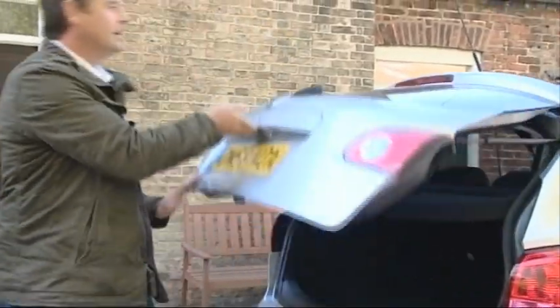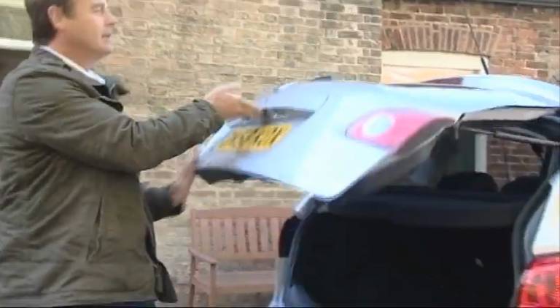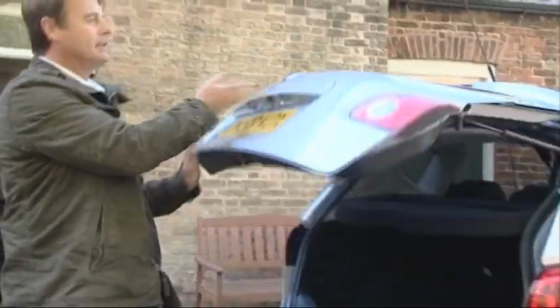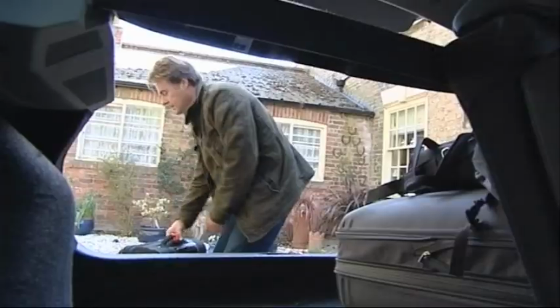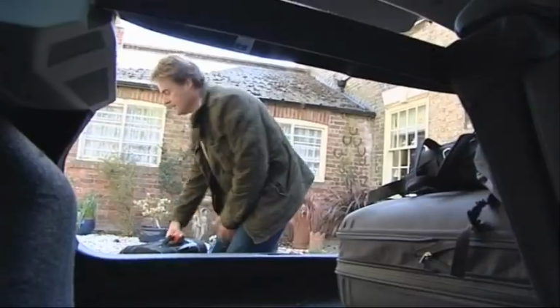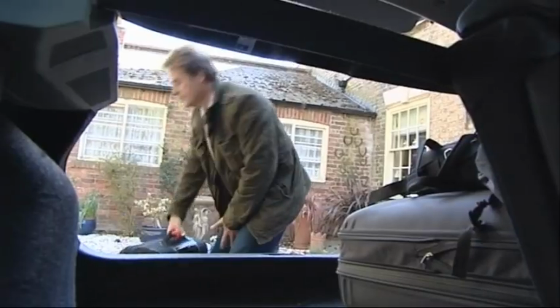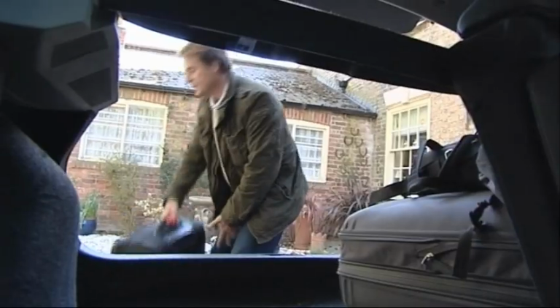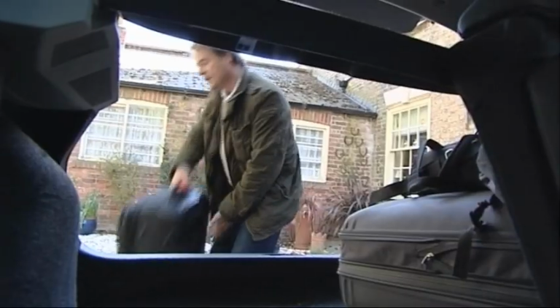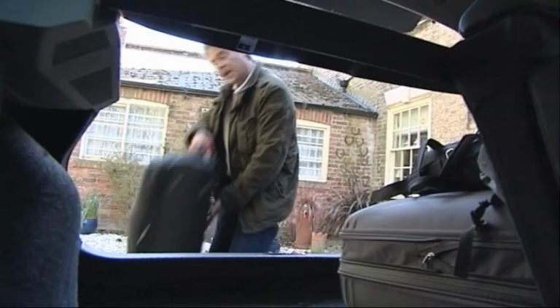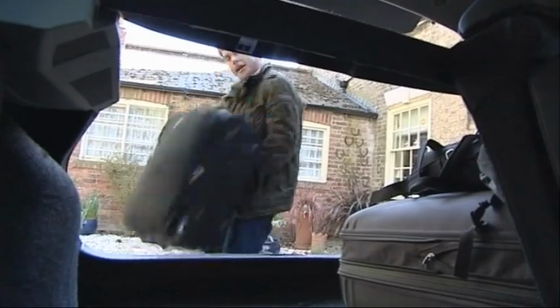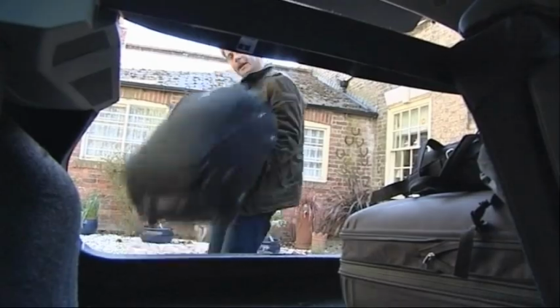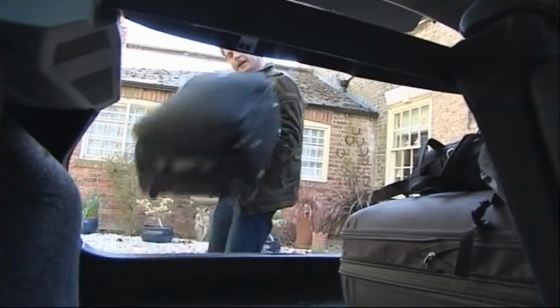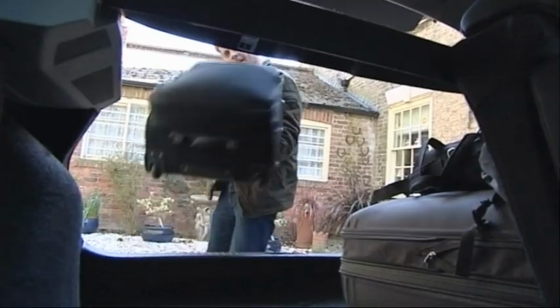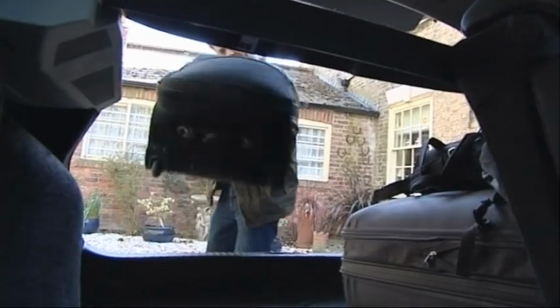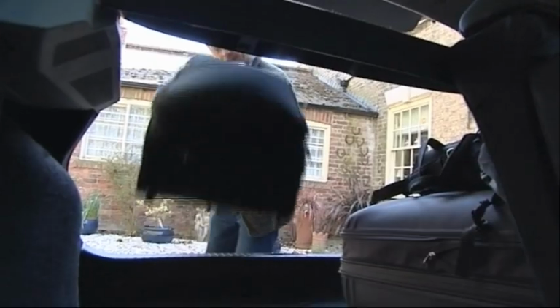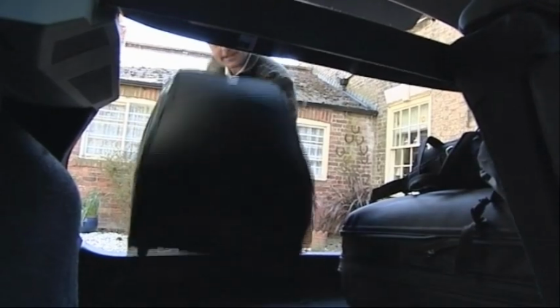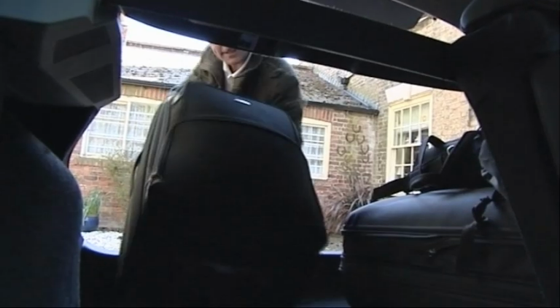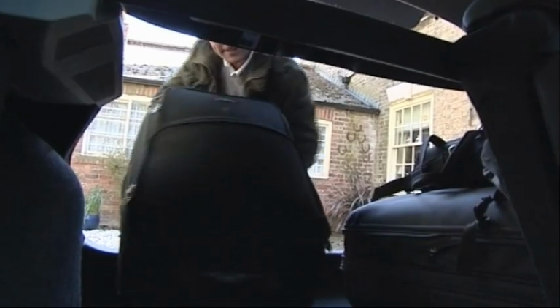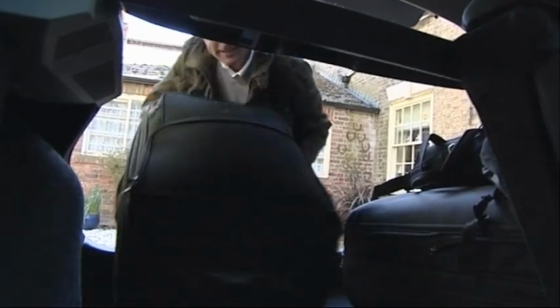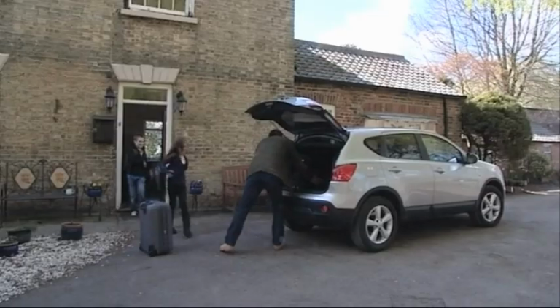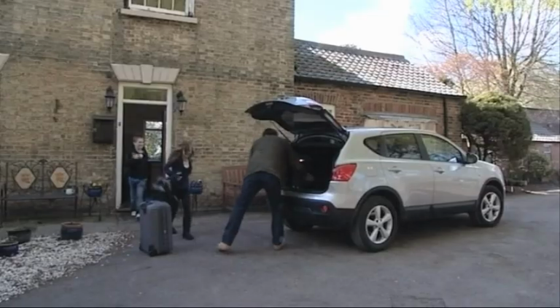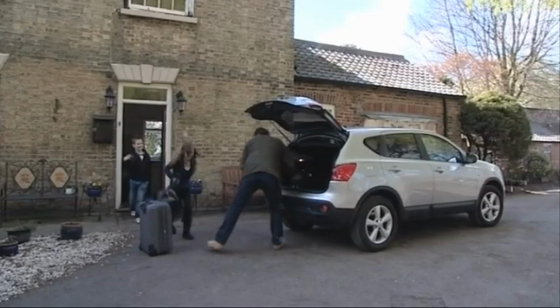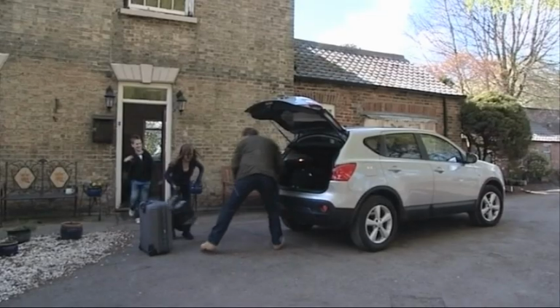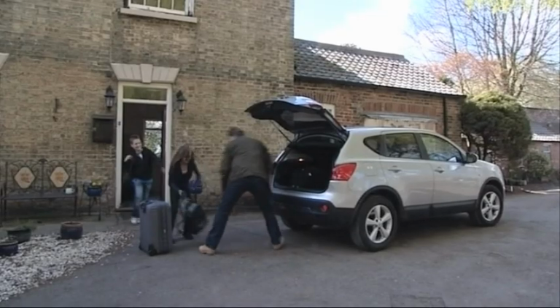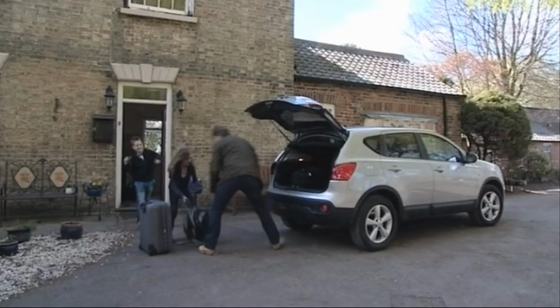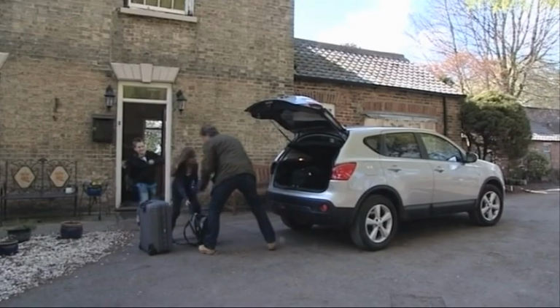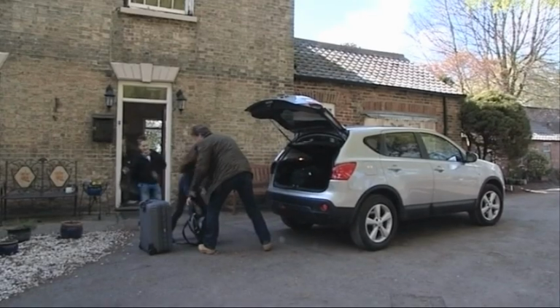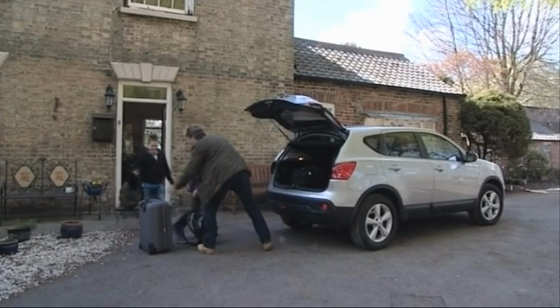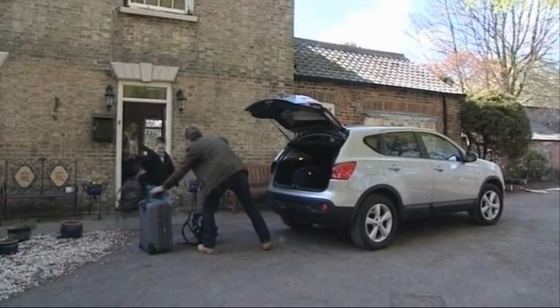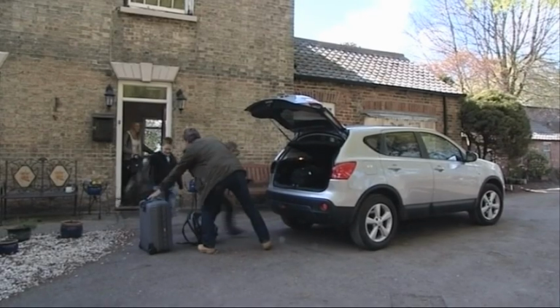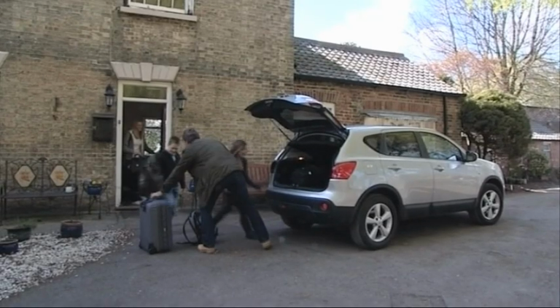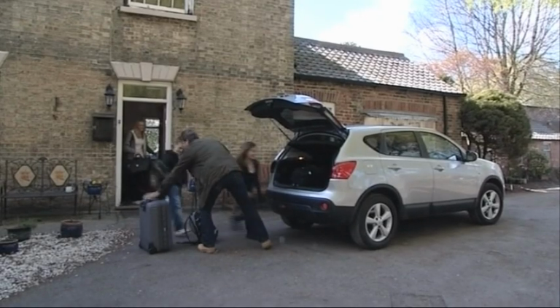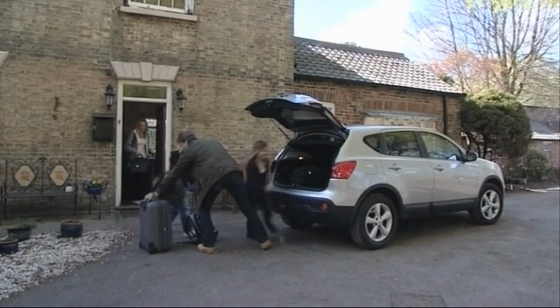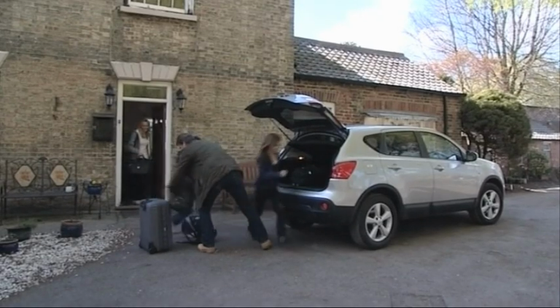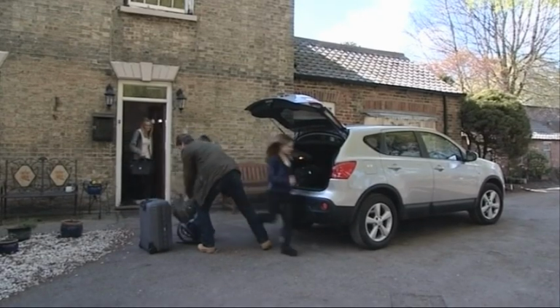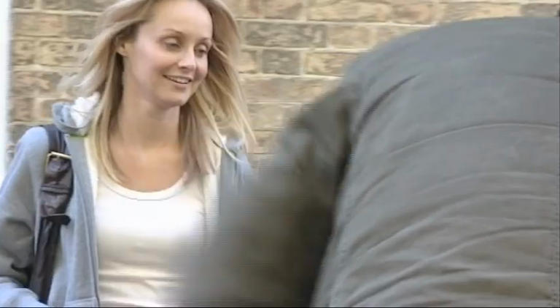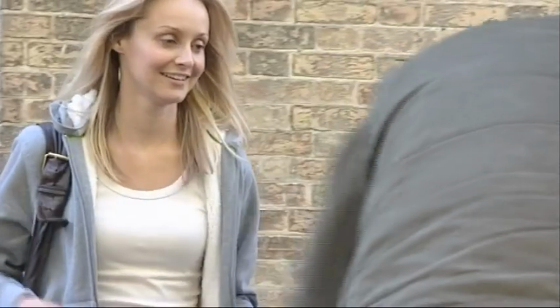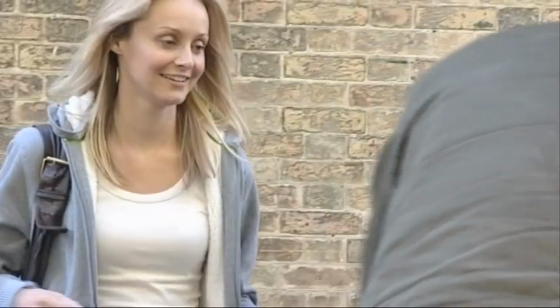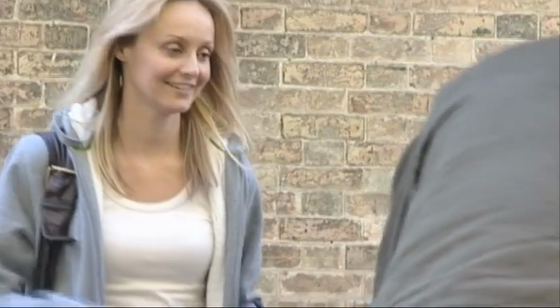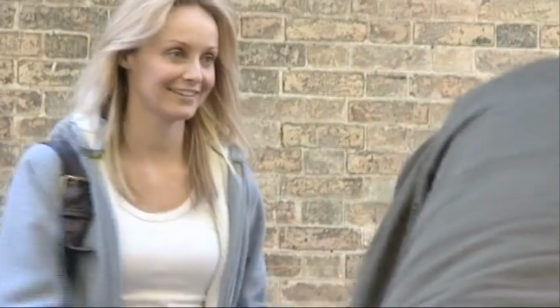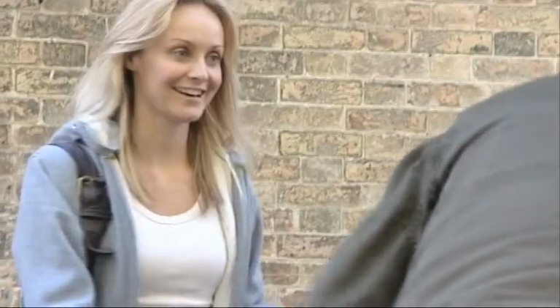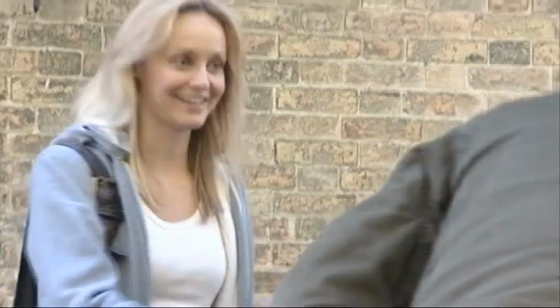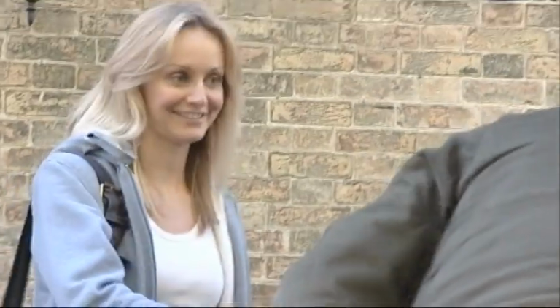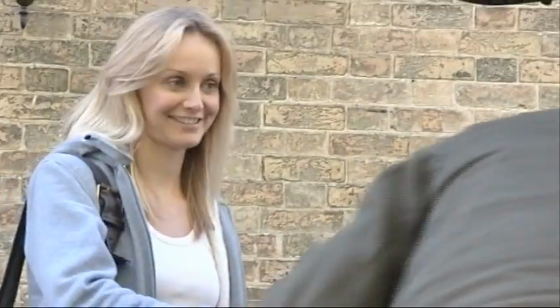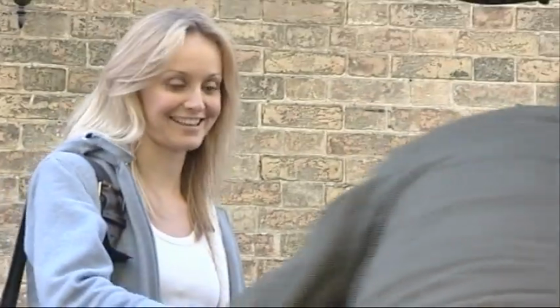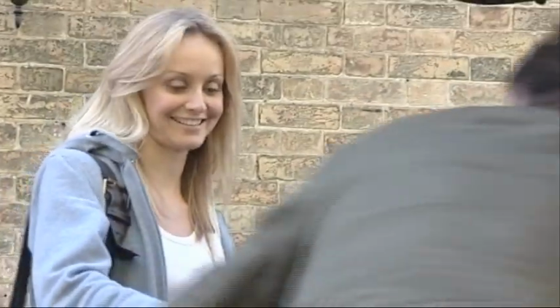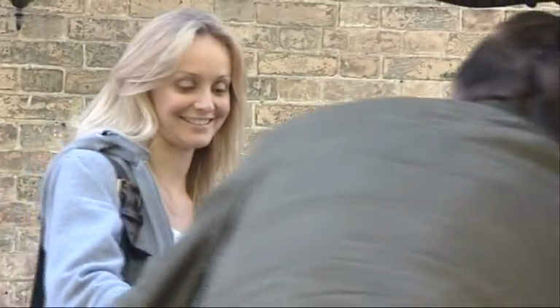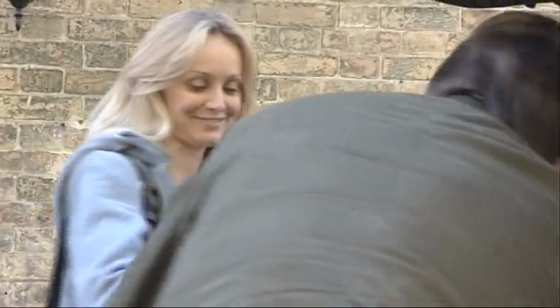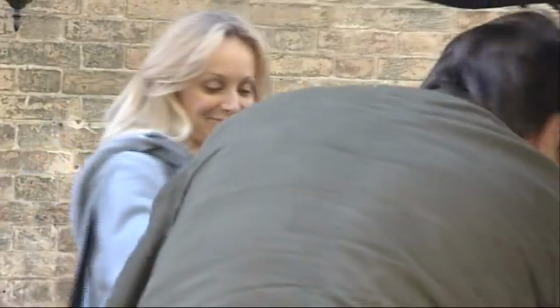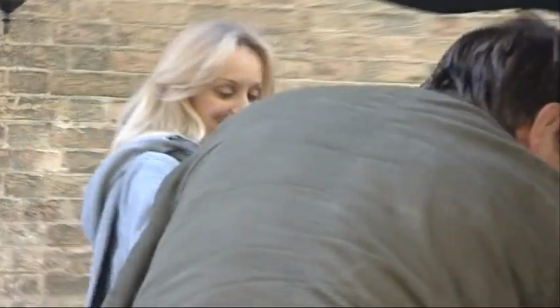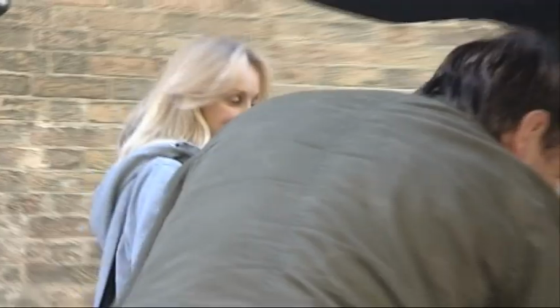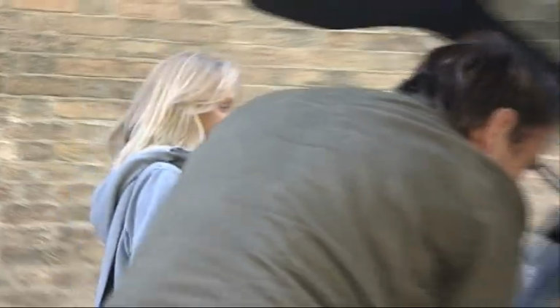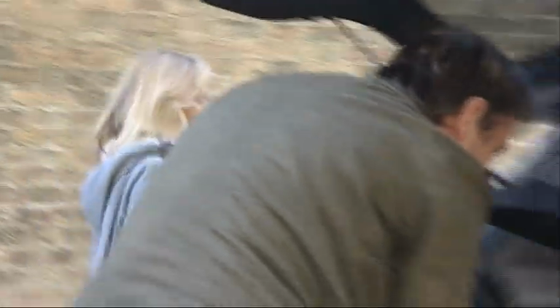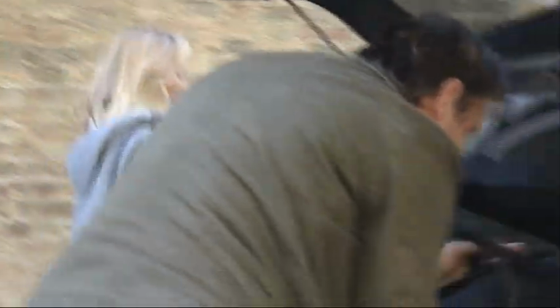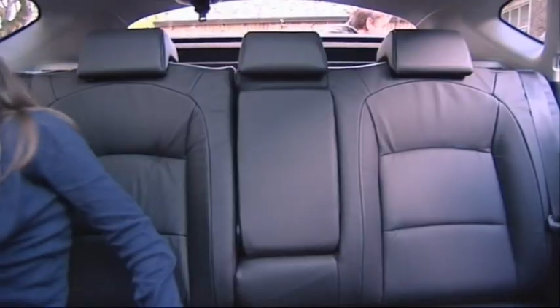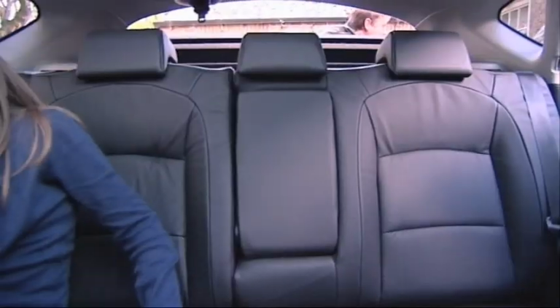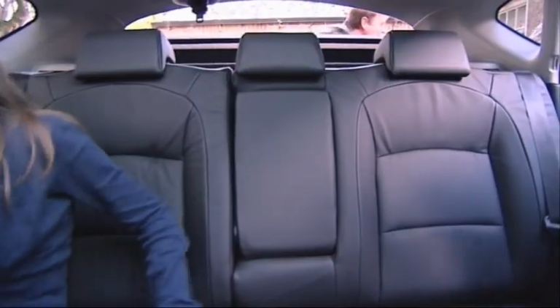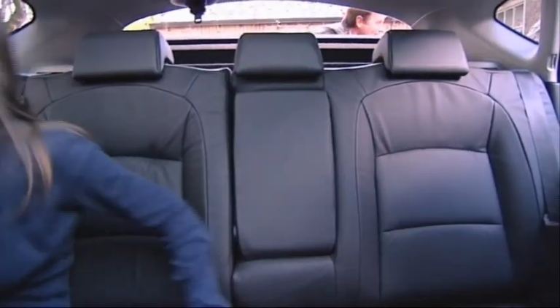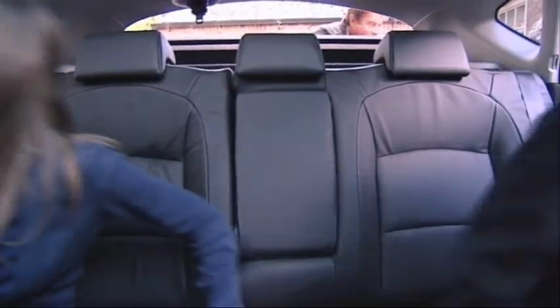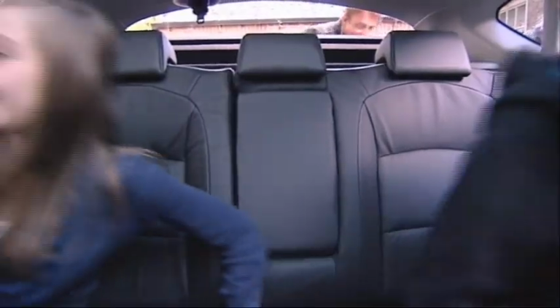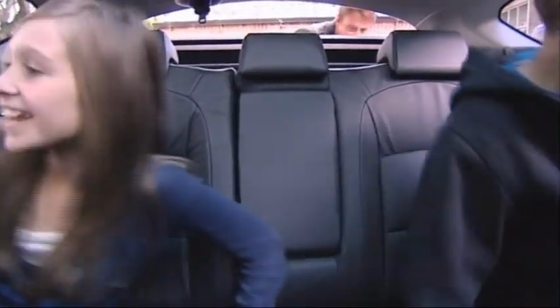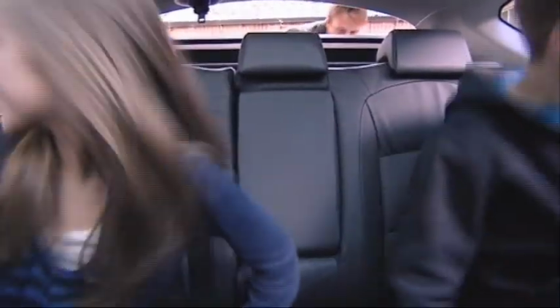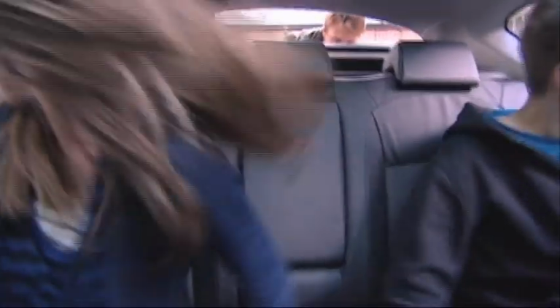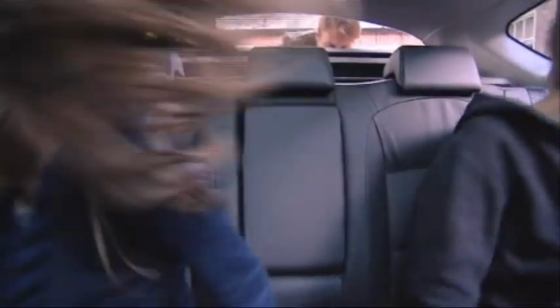To show you how NDT is keeping you safe in your everyday life, let's follow a normal family as they set off on holiday.